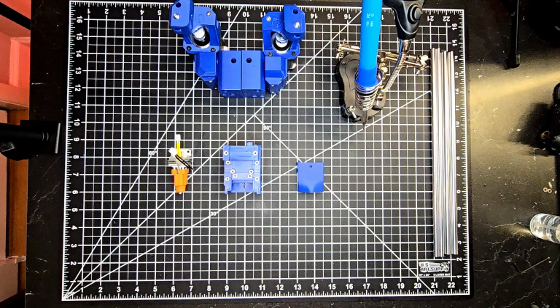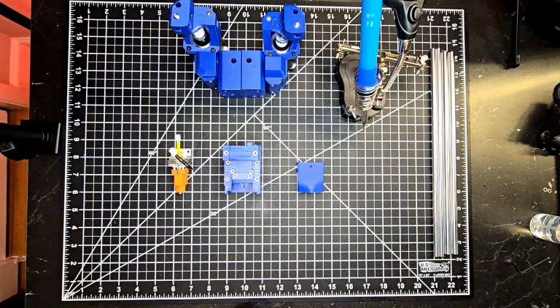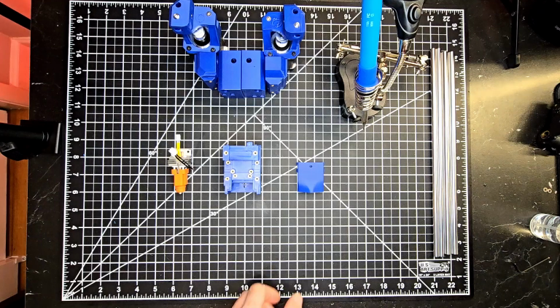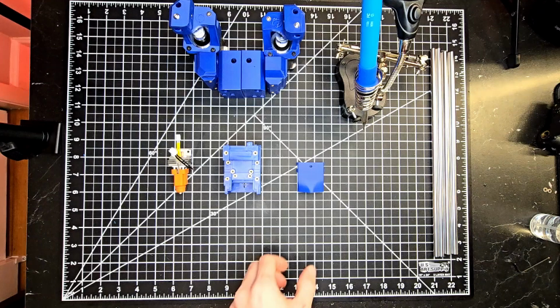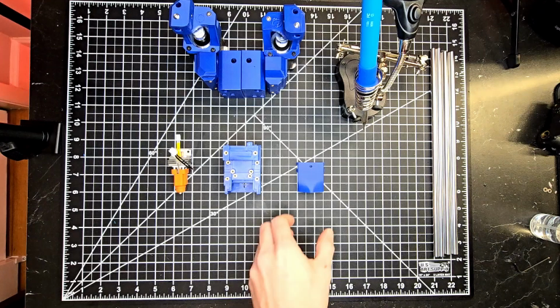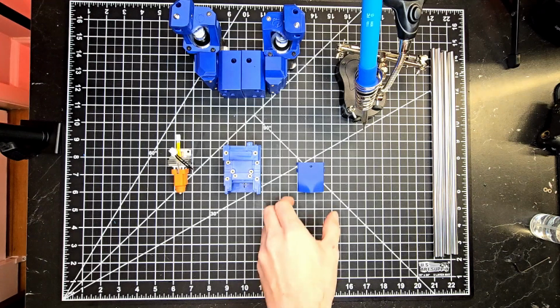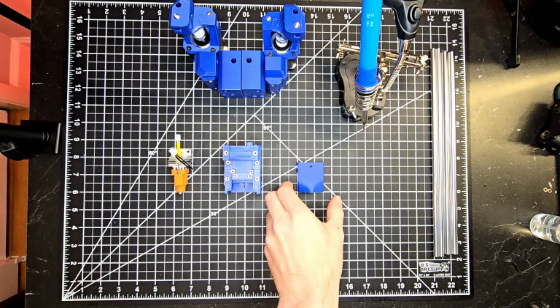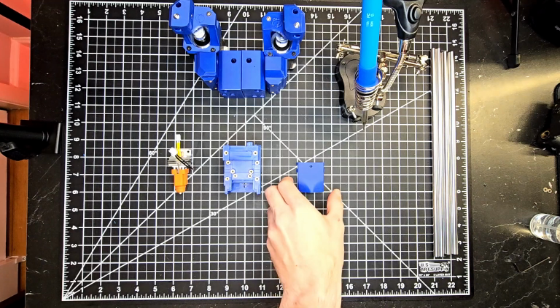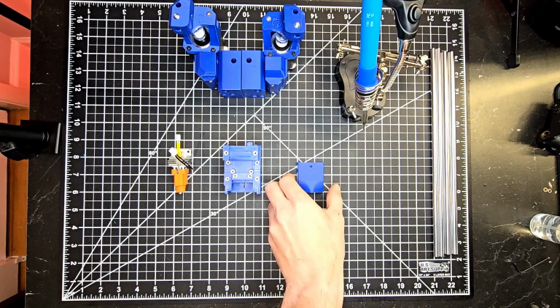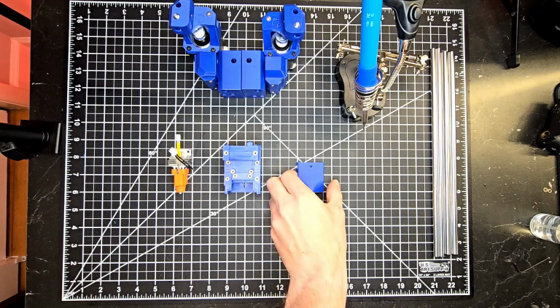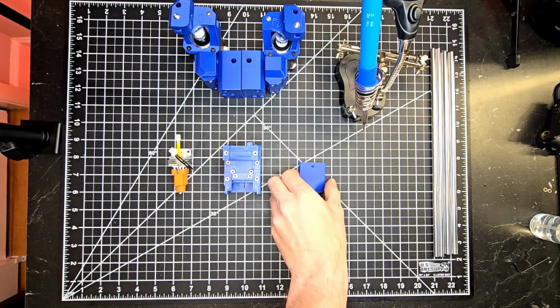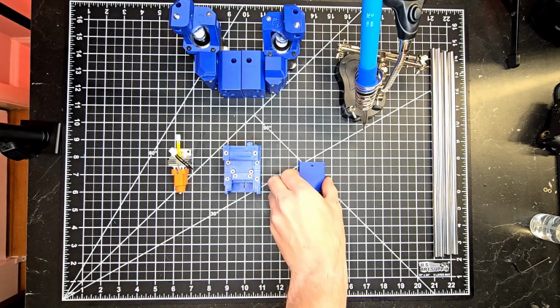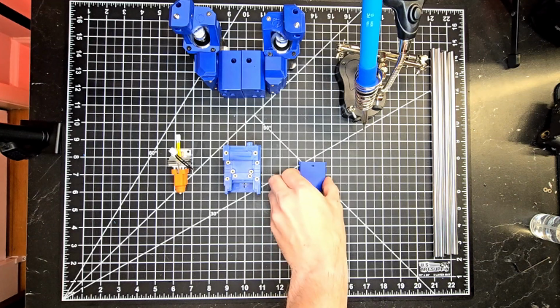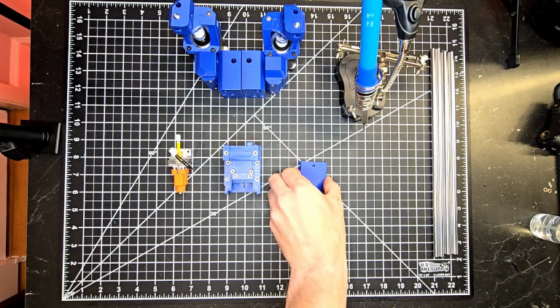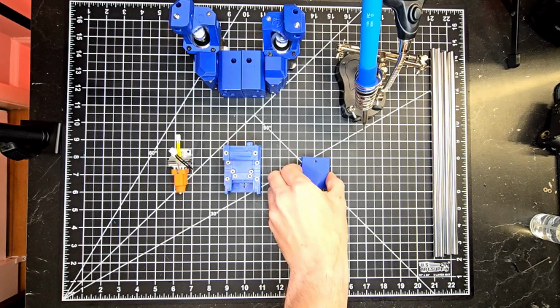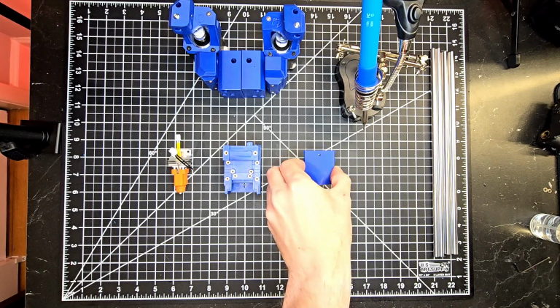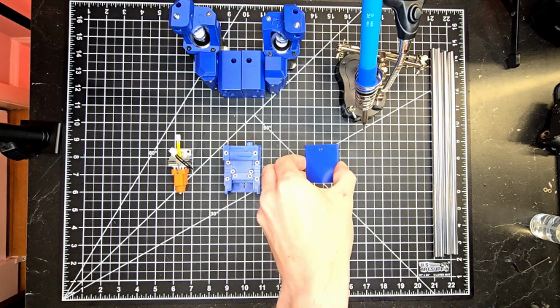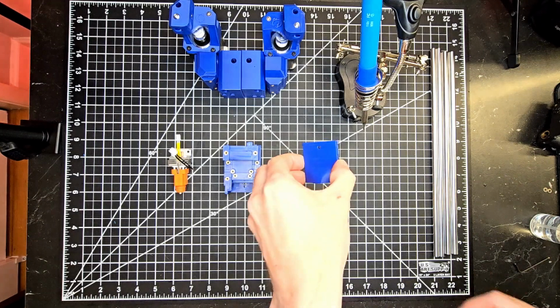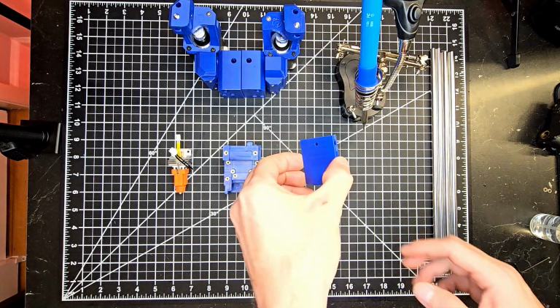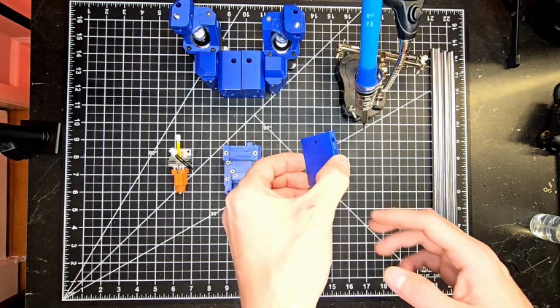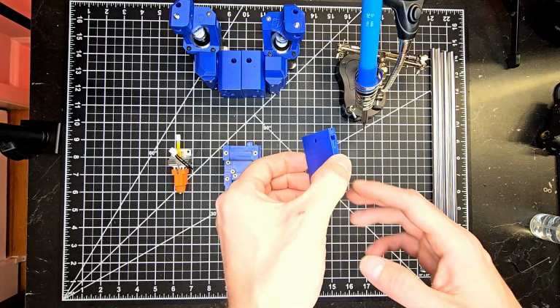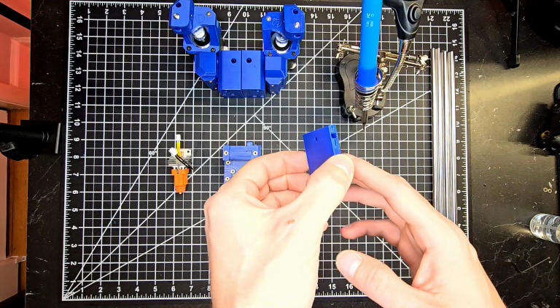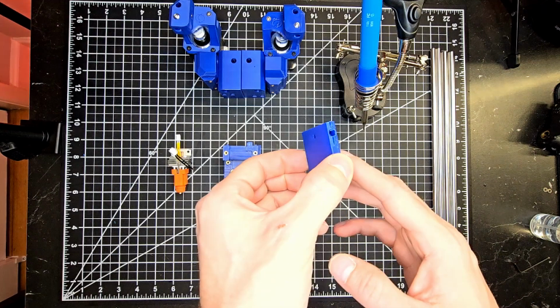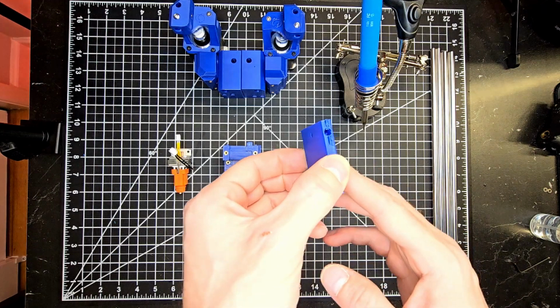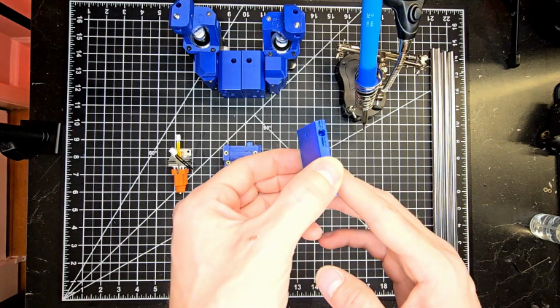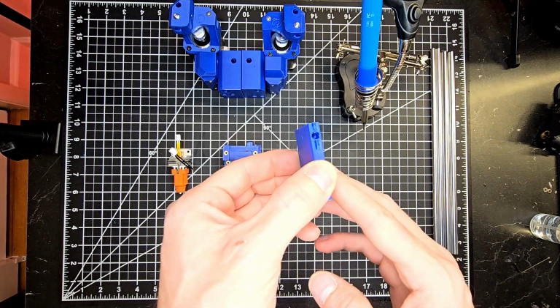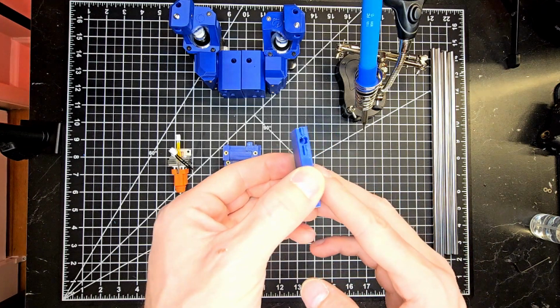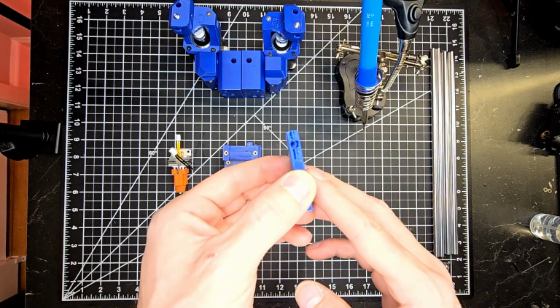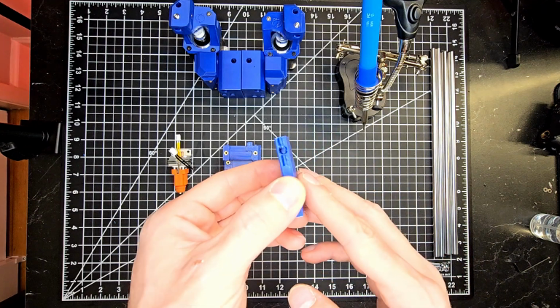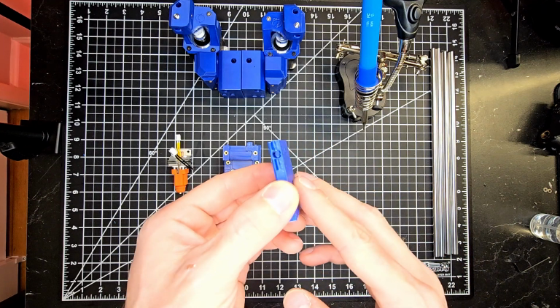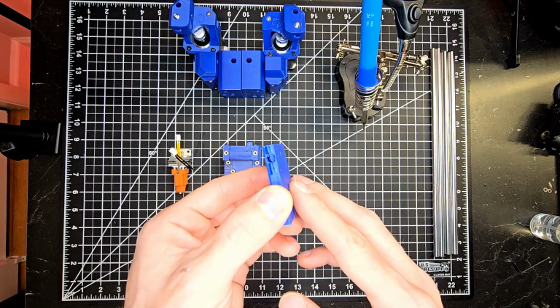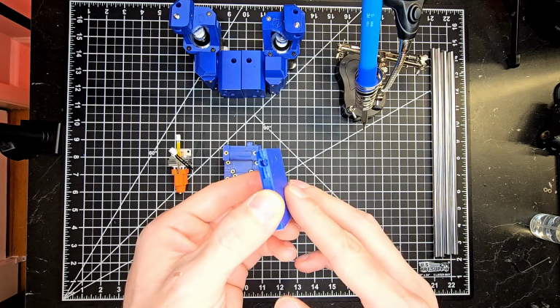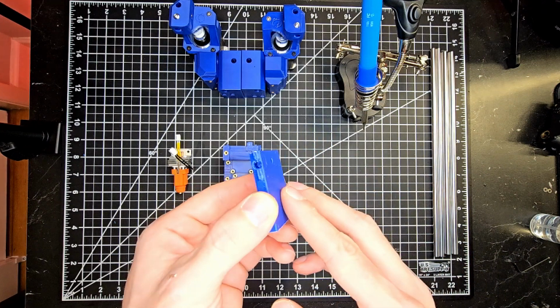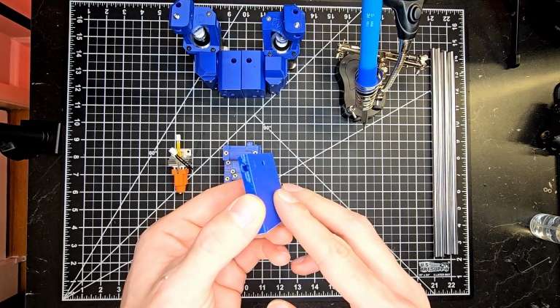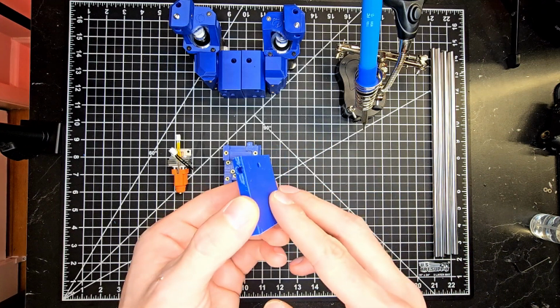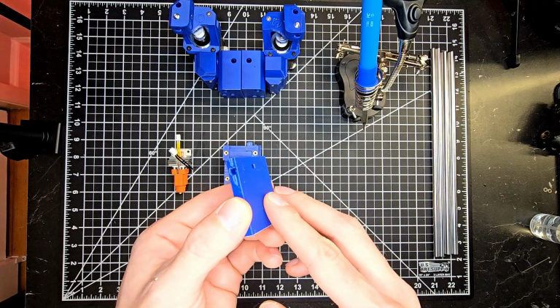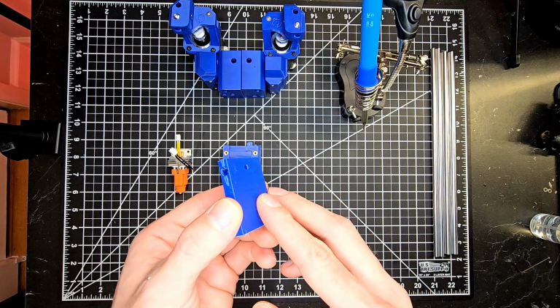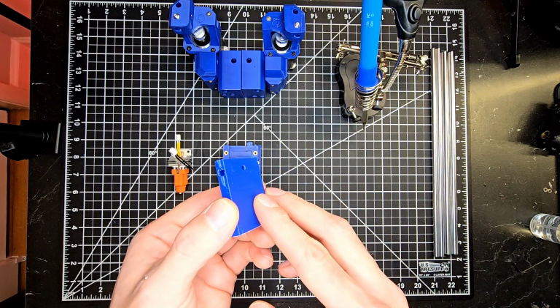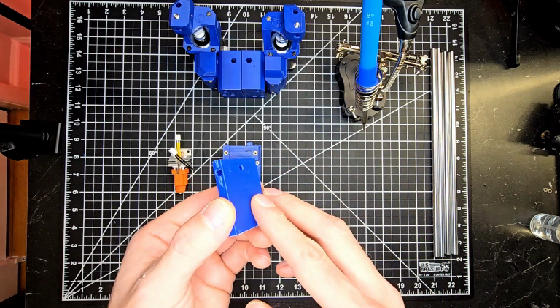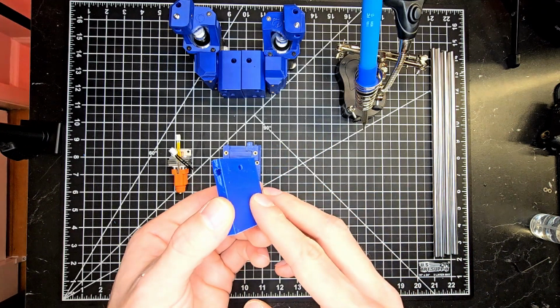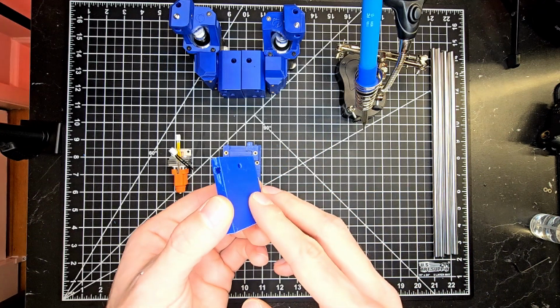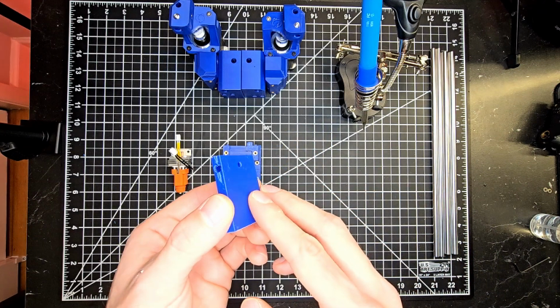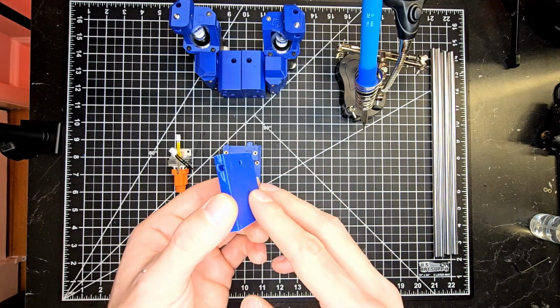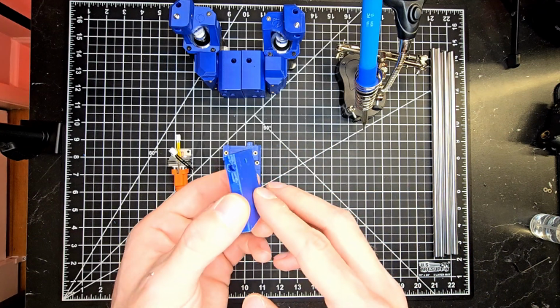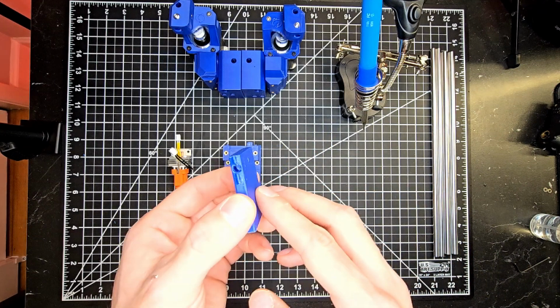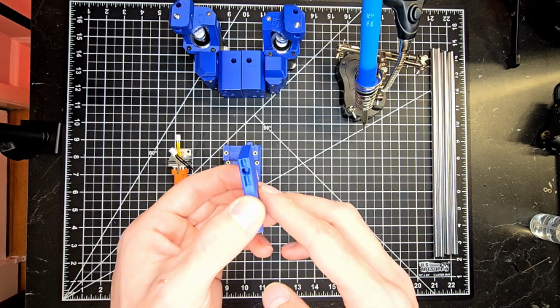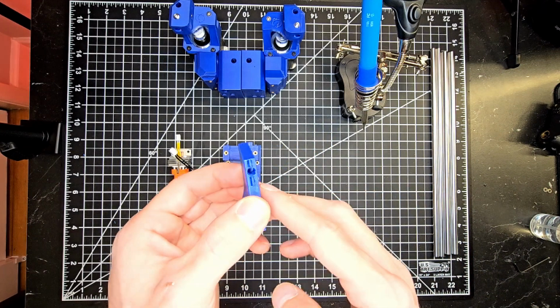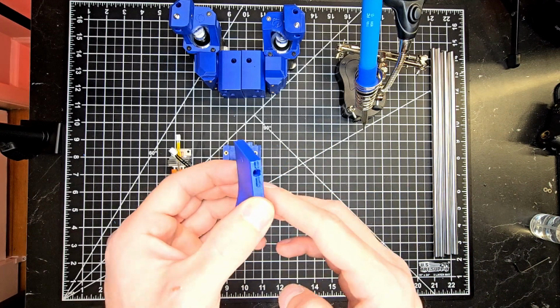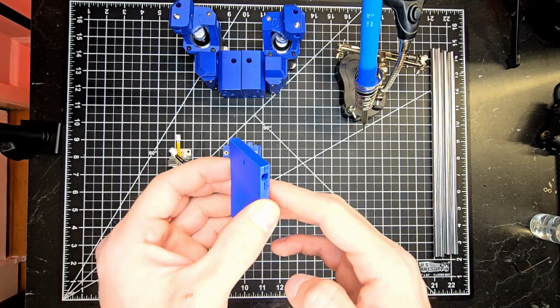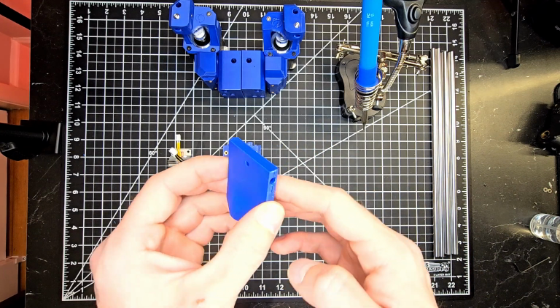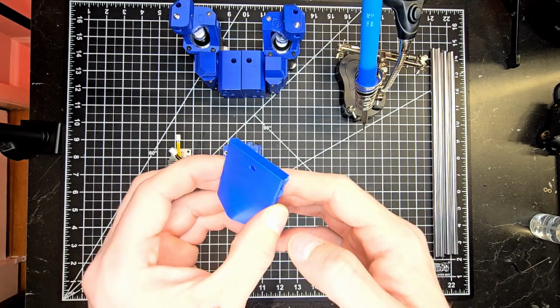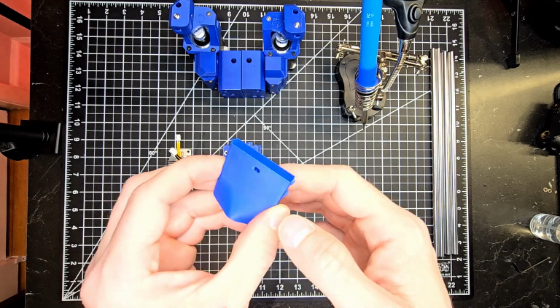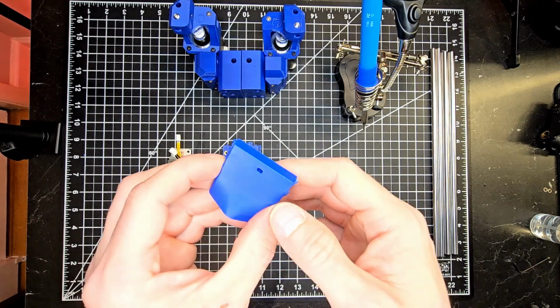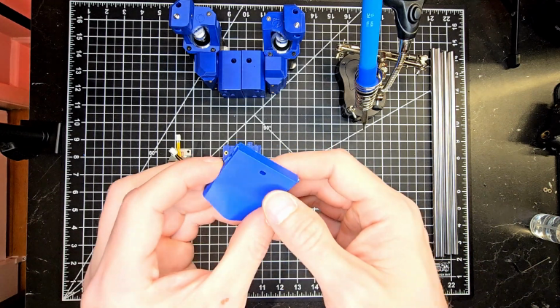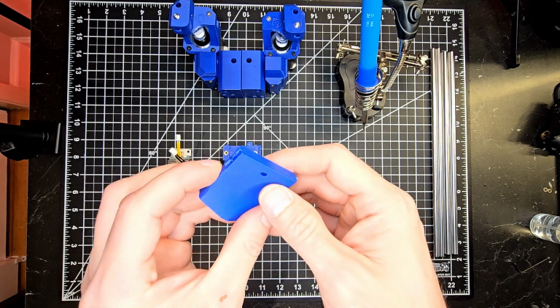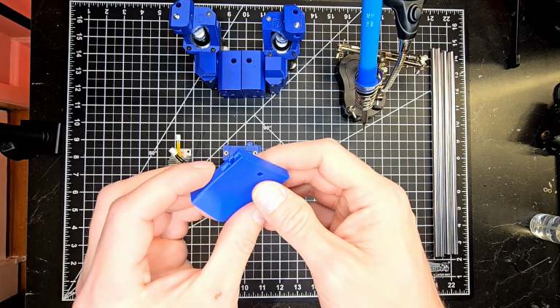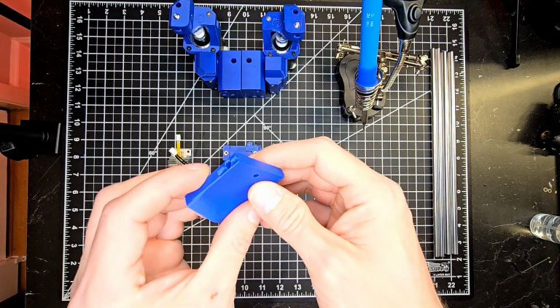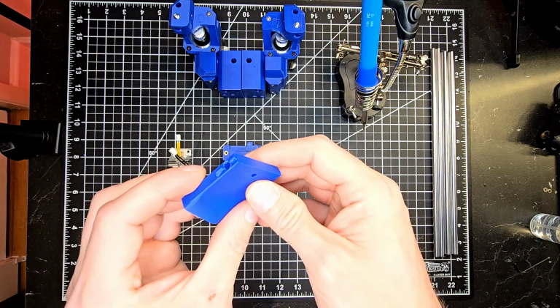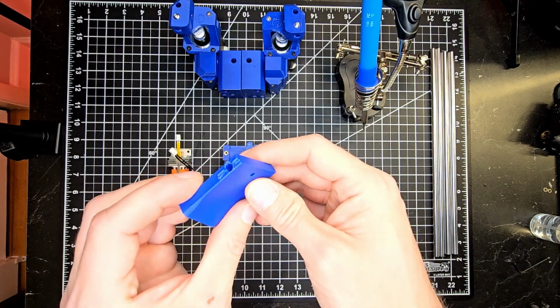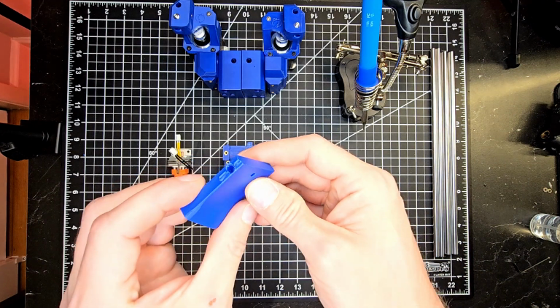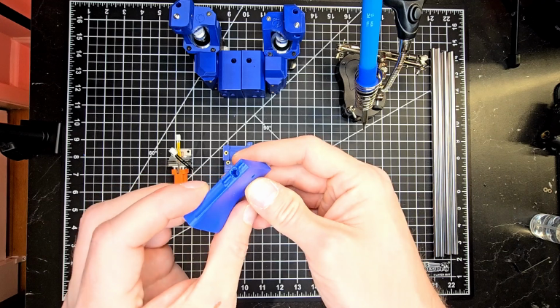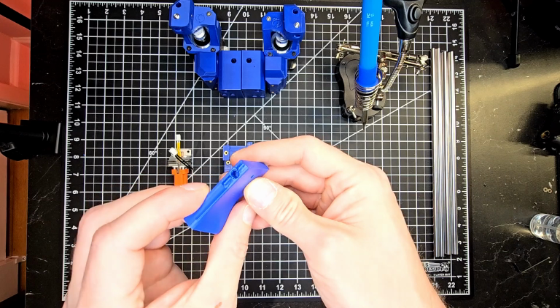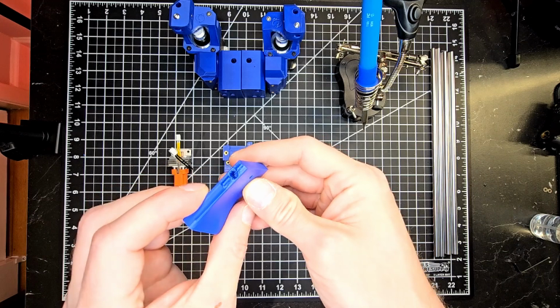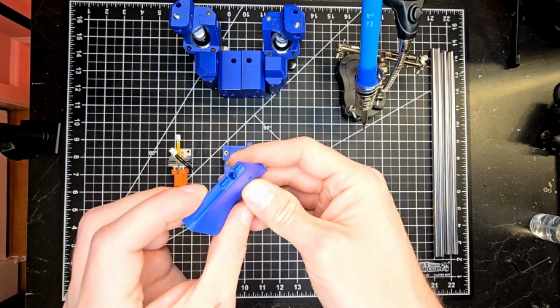What's going on Creality K1 owners? Today we're going to be doing an overview of the cartographer installed in the K1 series.